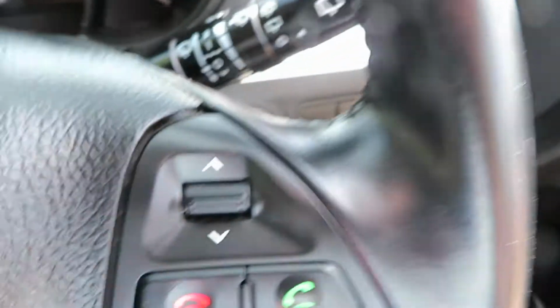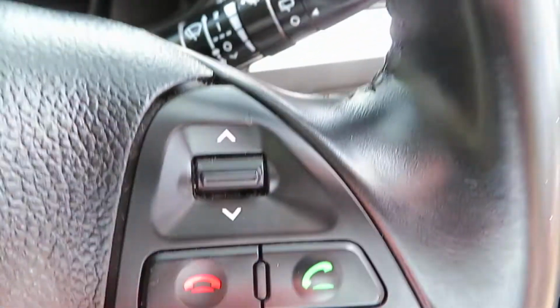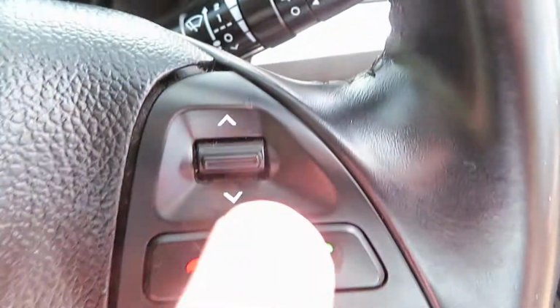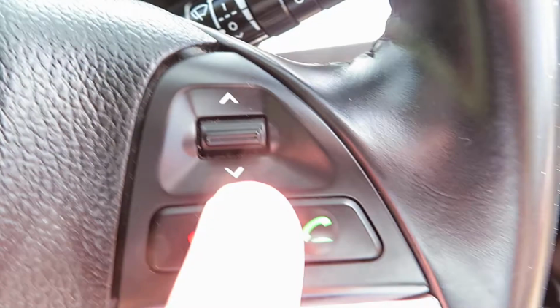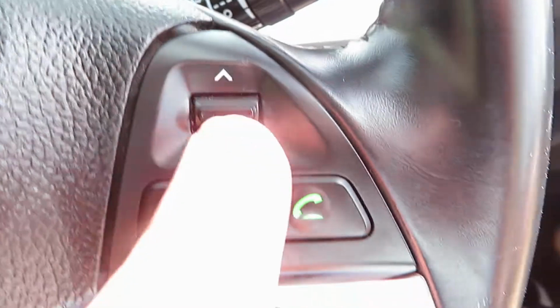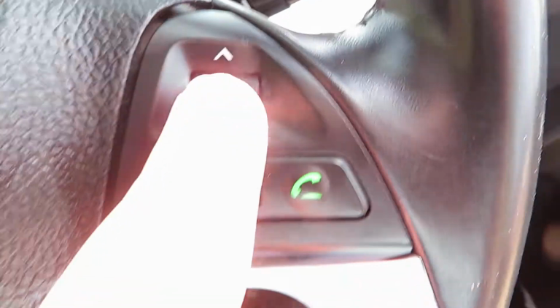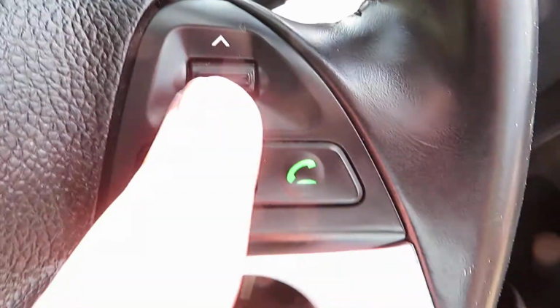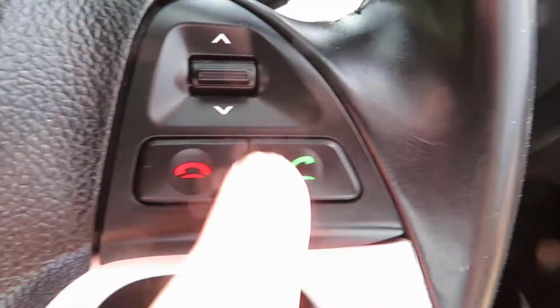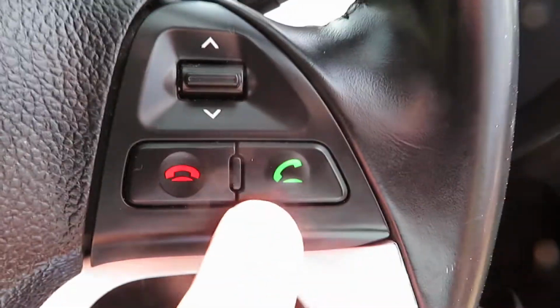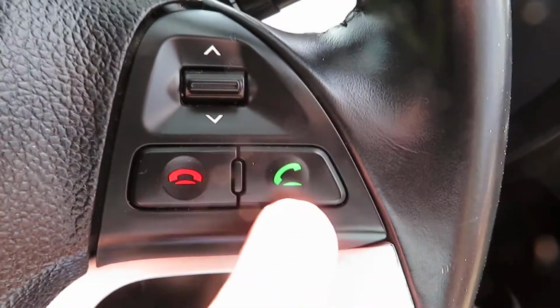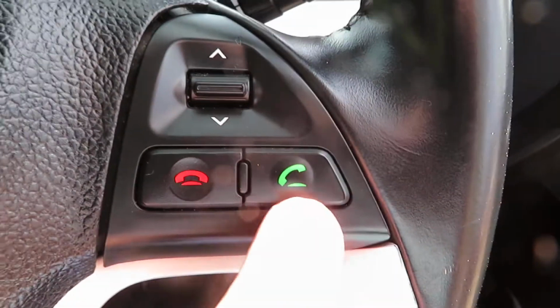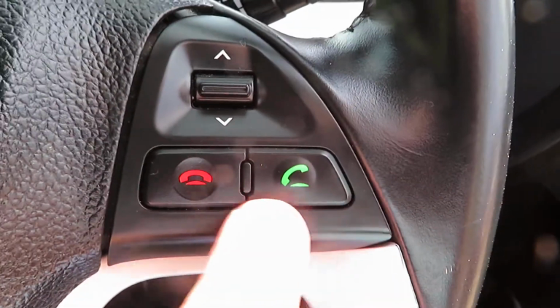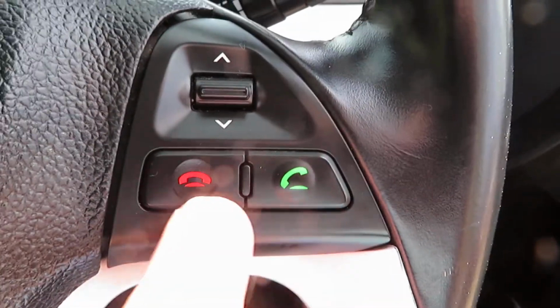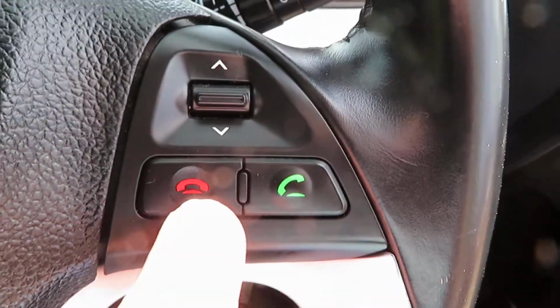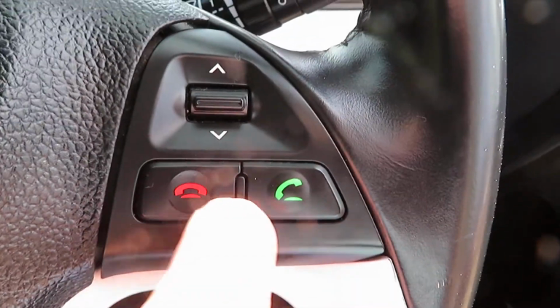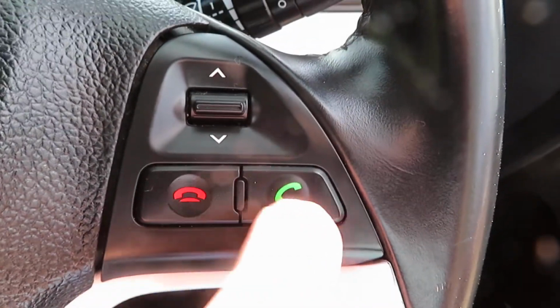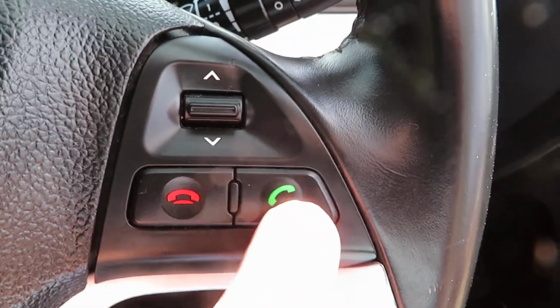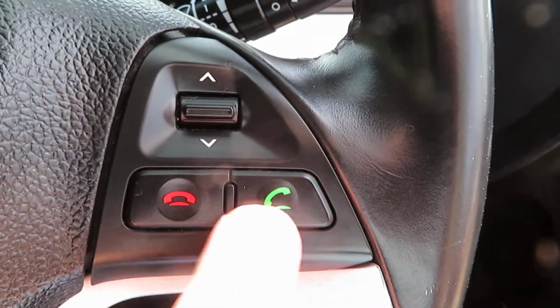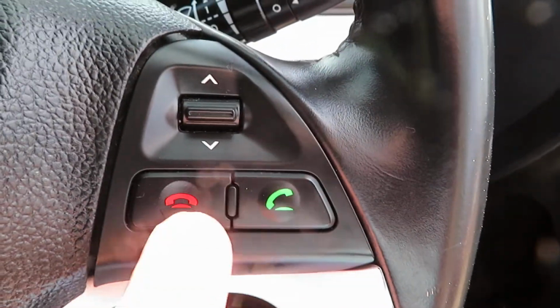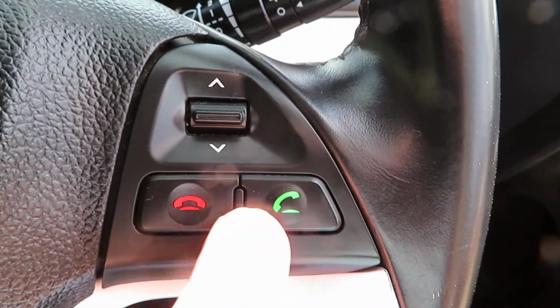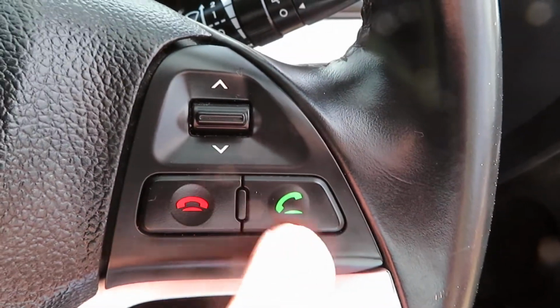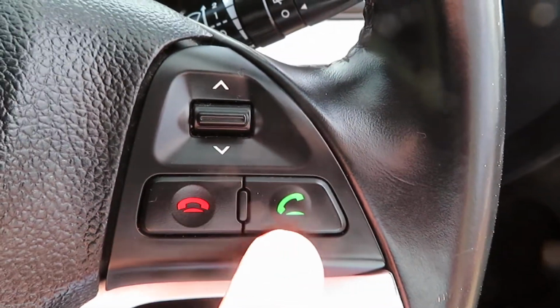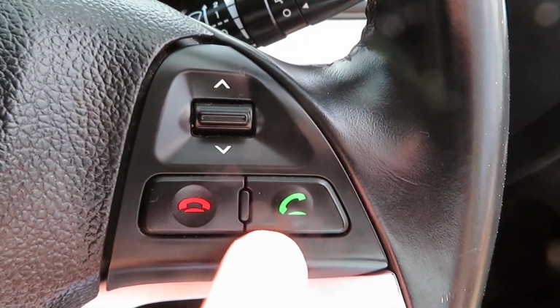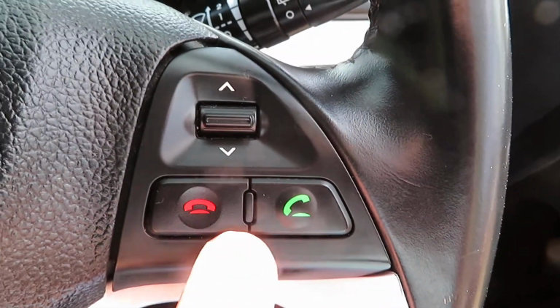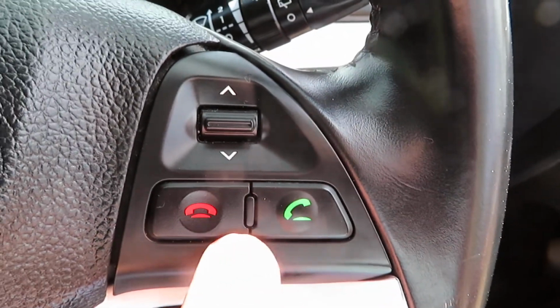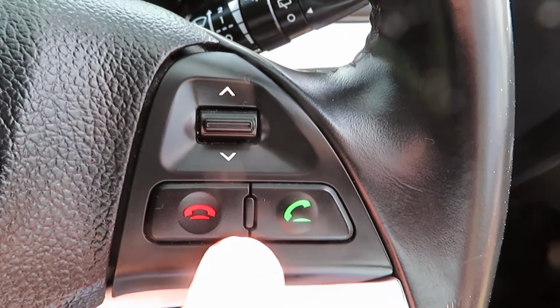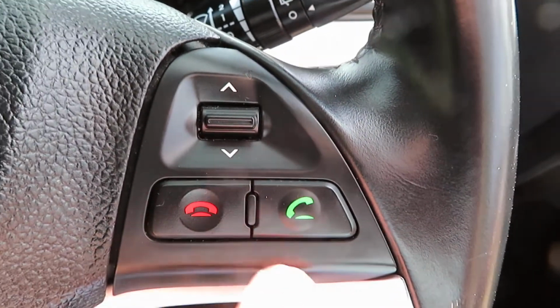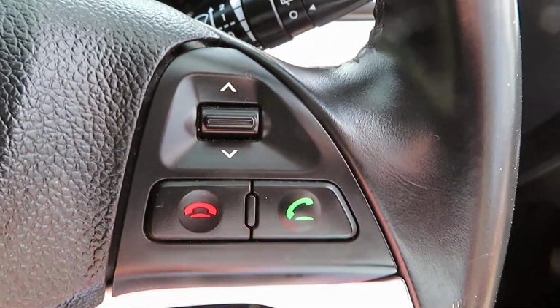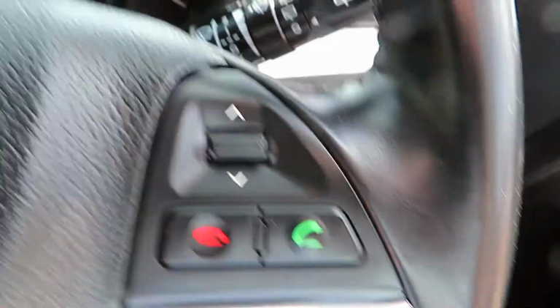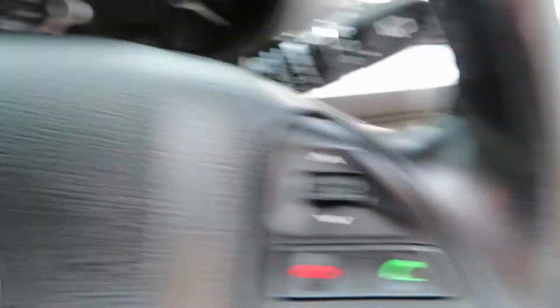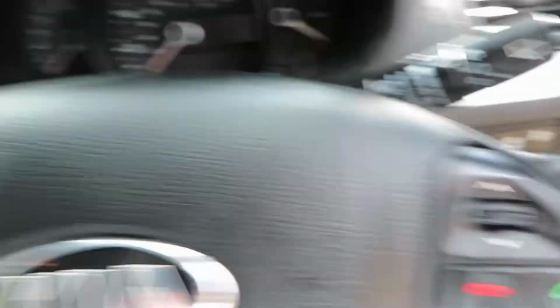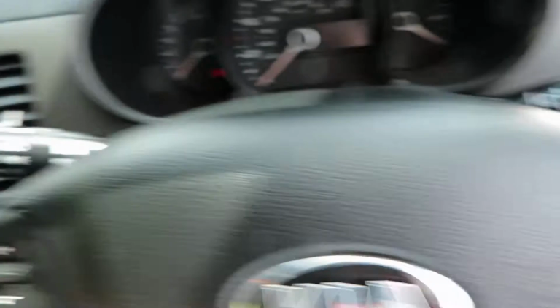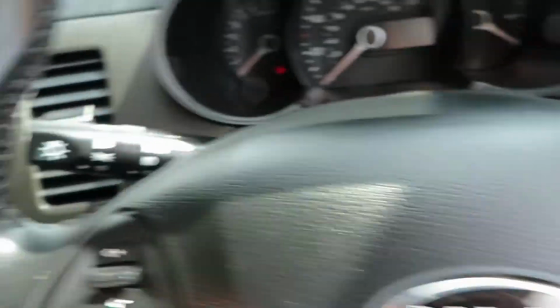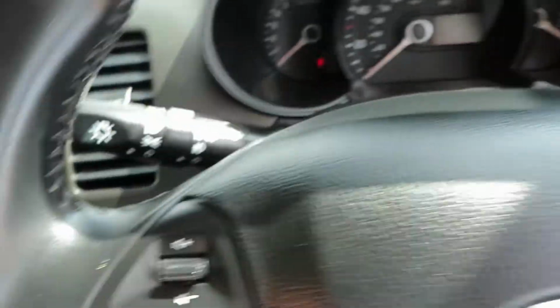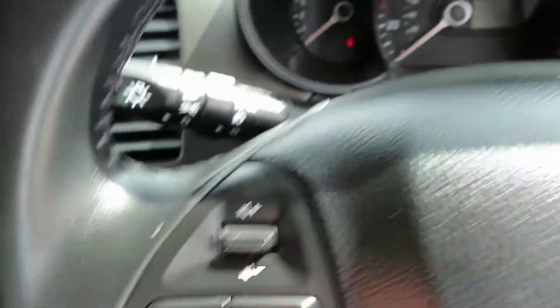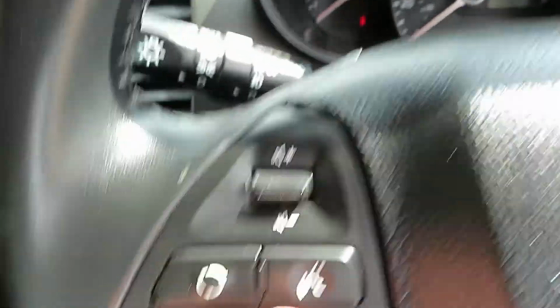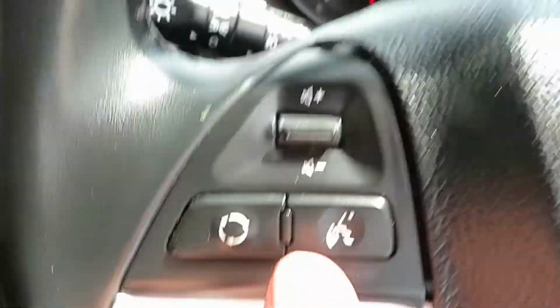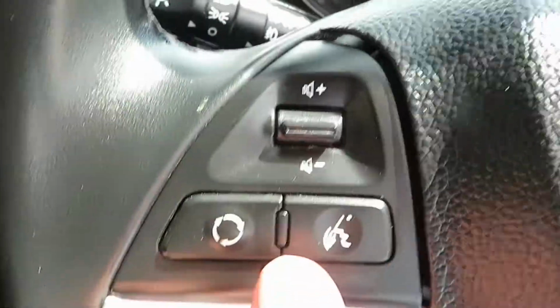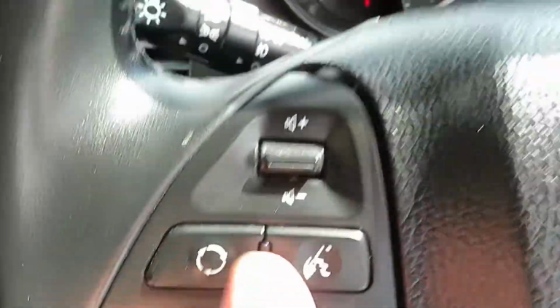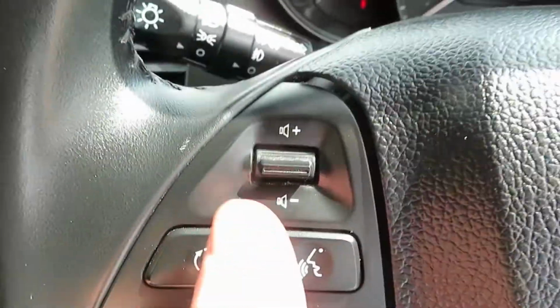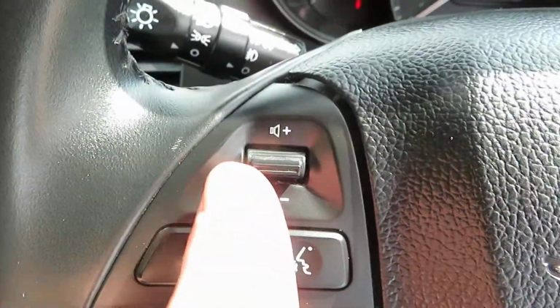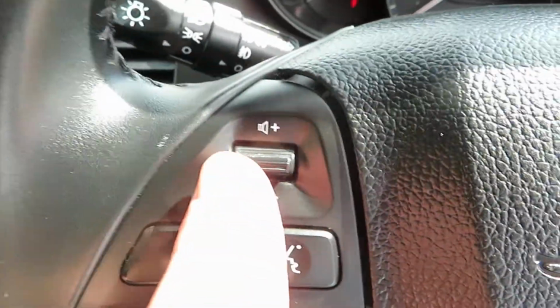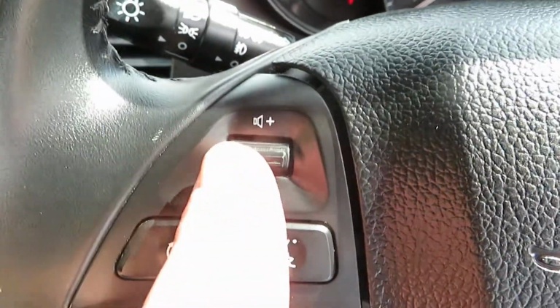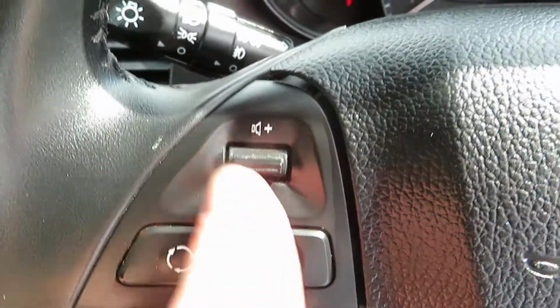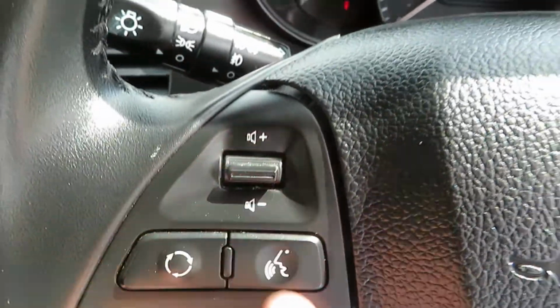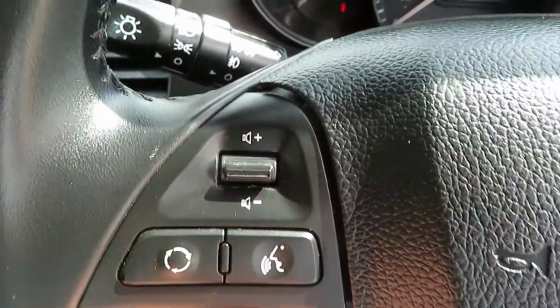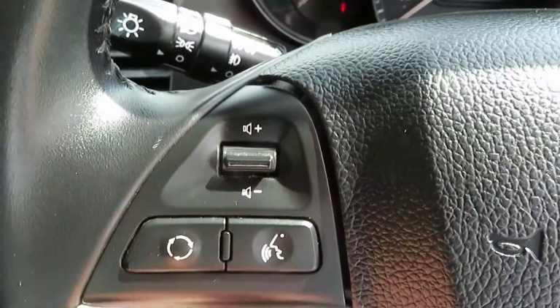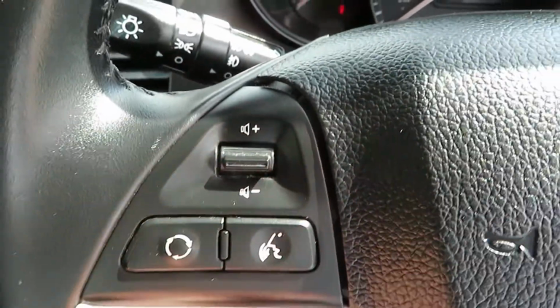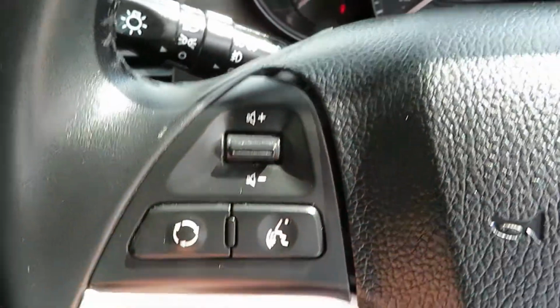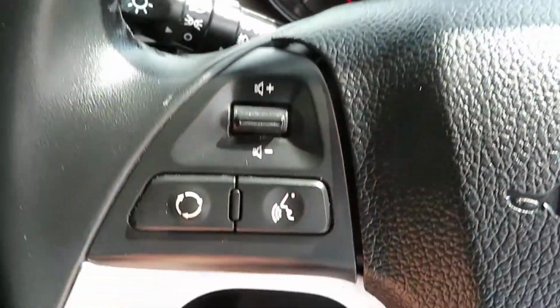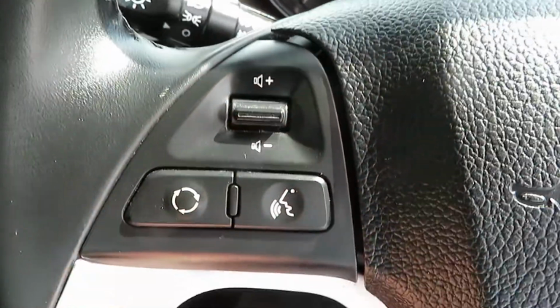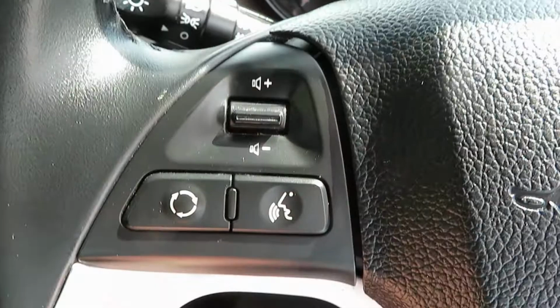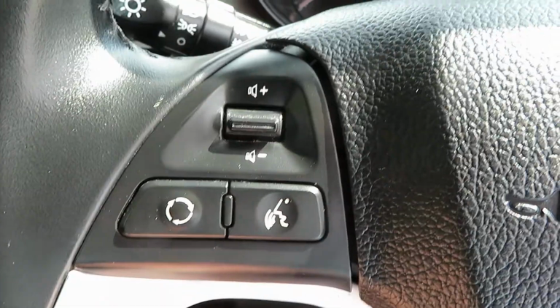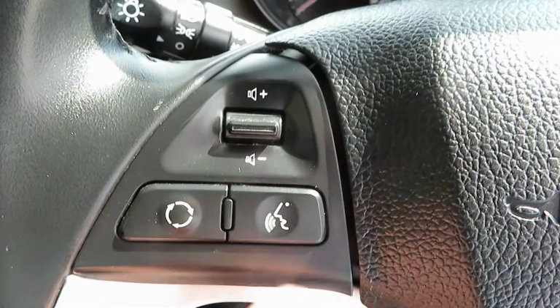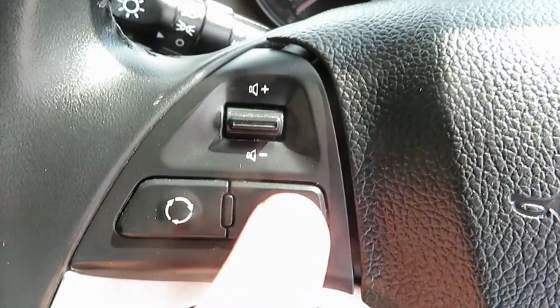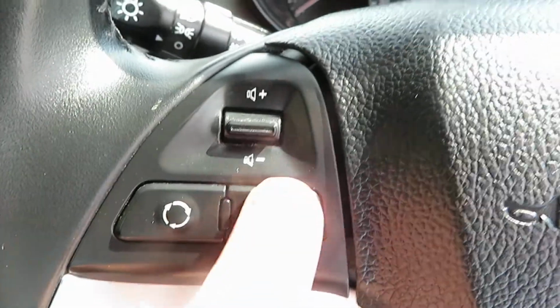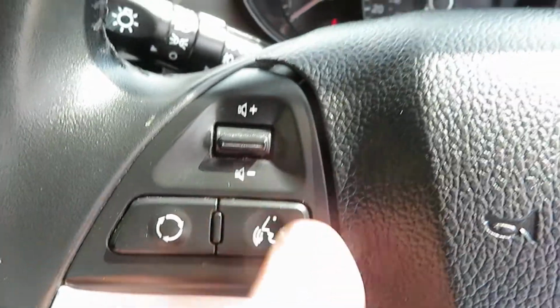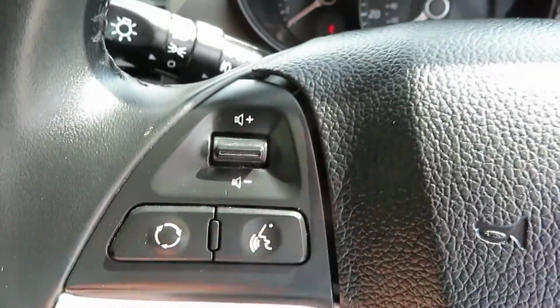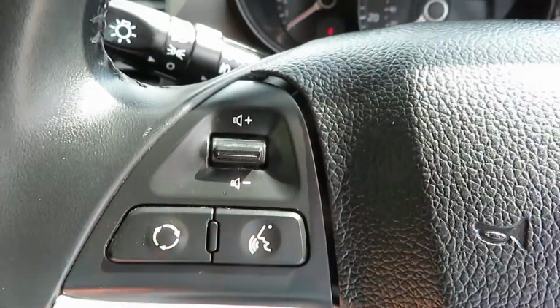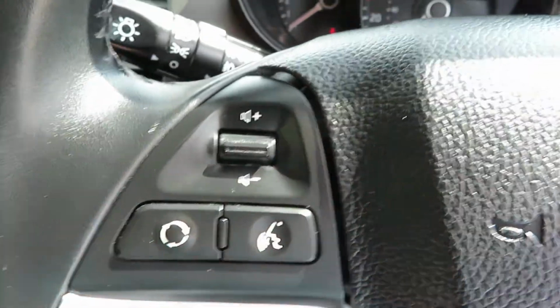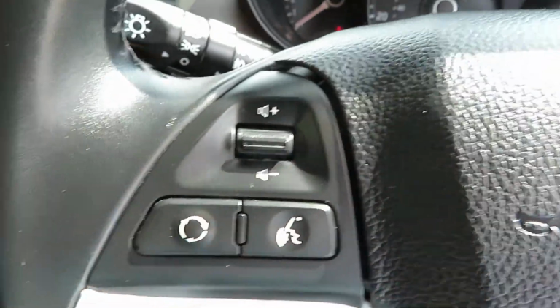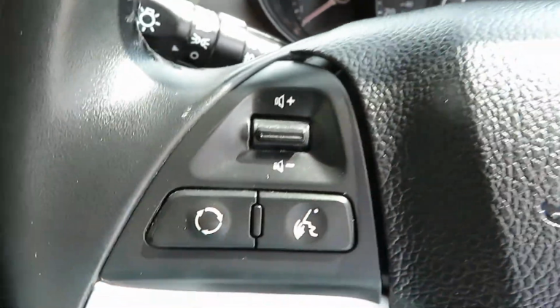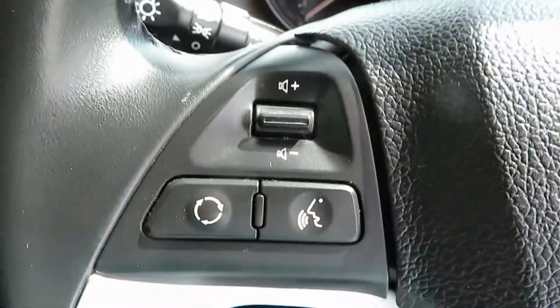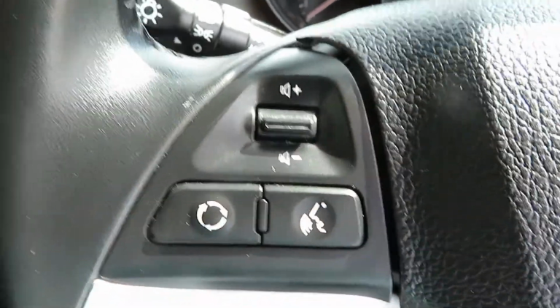On the steering wheel here we've got telephone answering, and on the other side you've got volume control and voice activation.